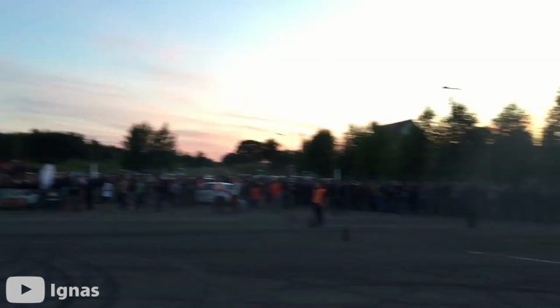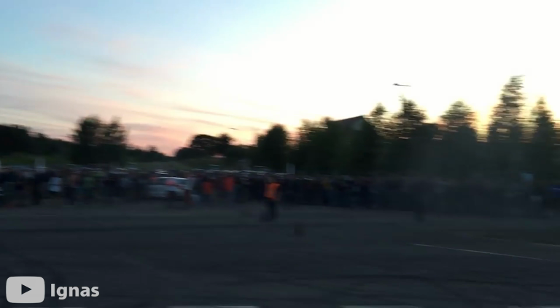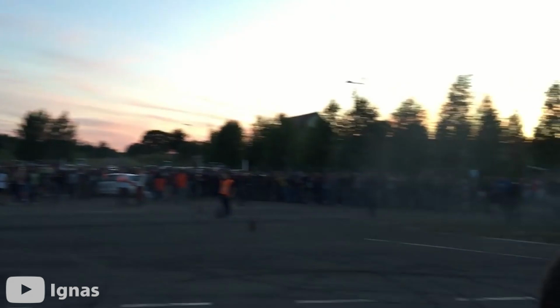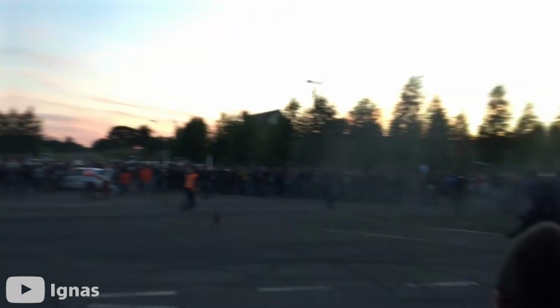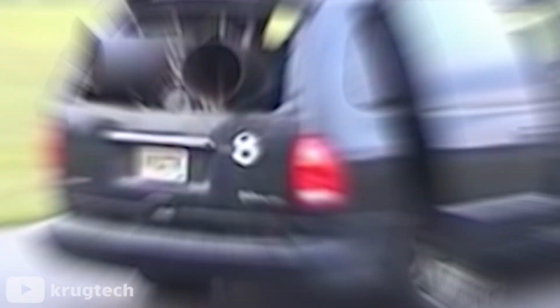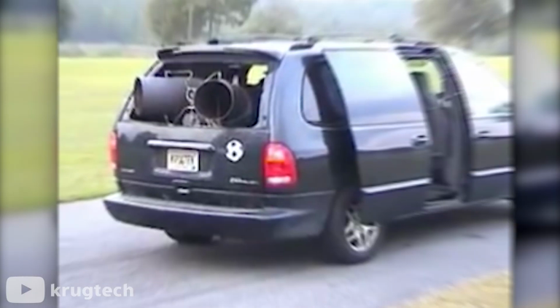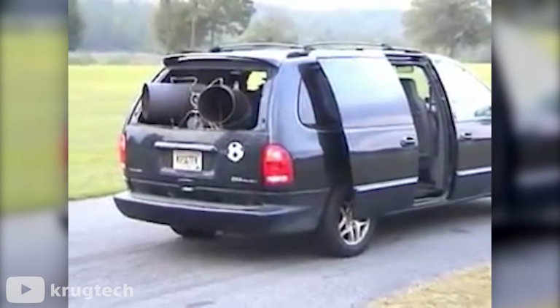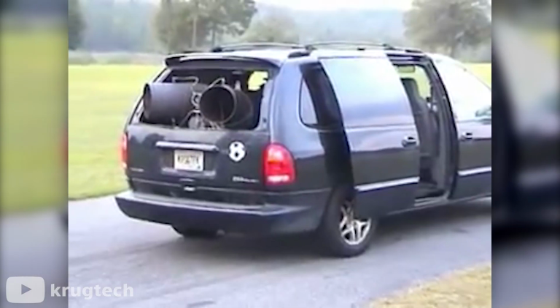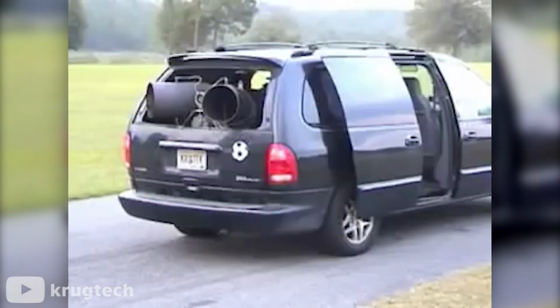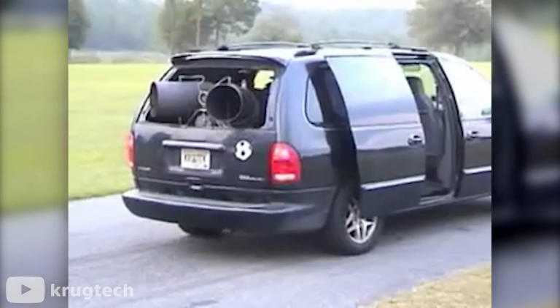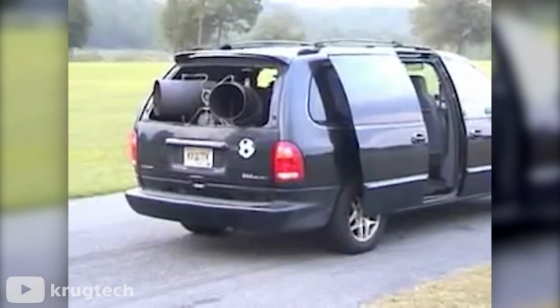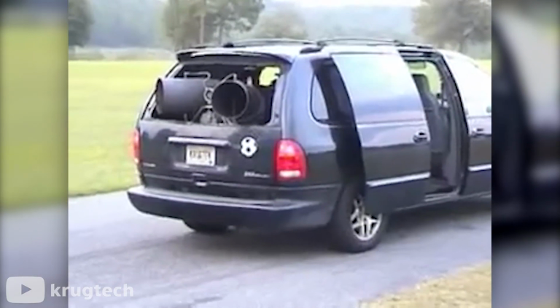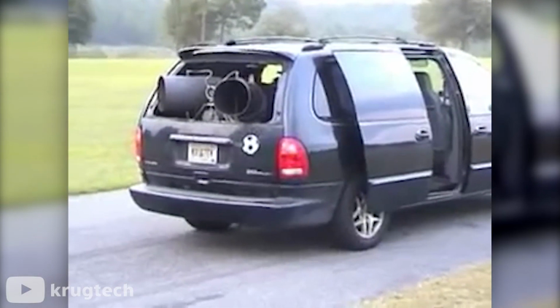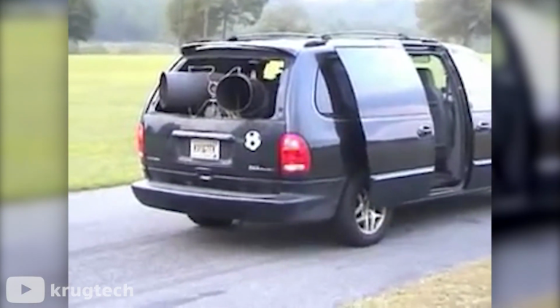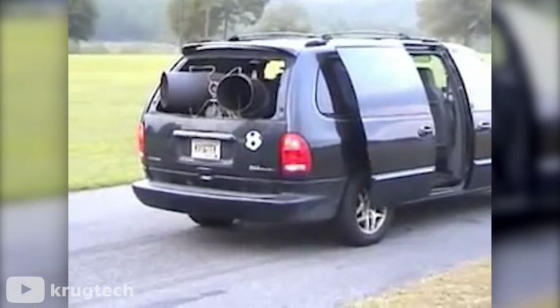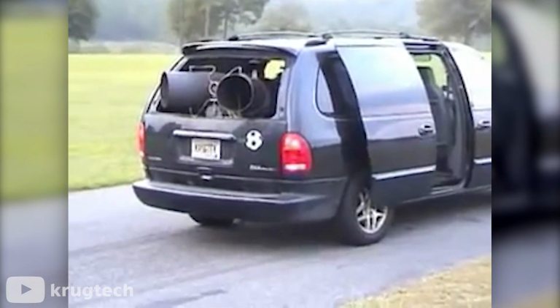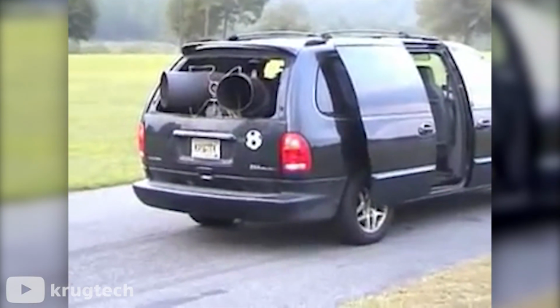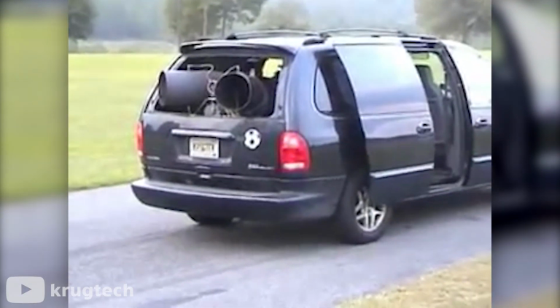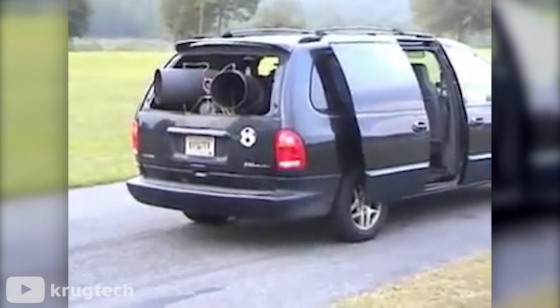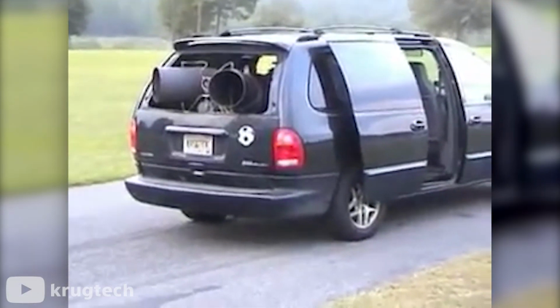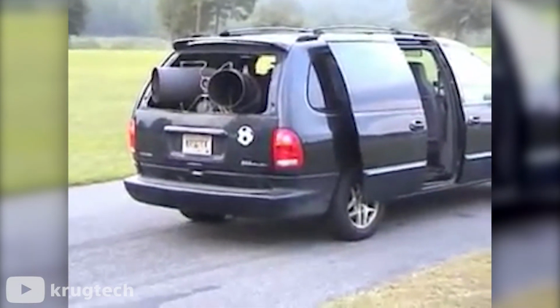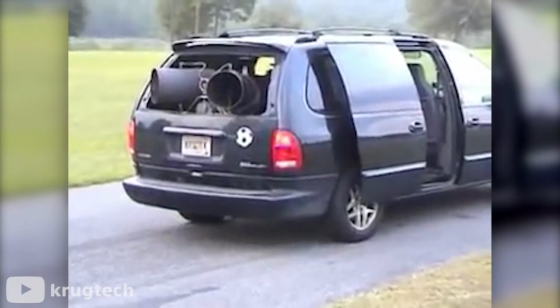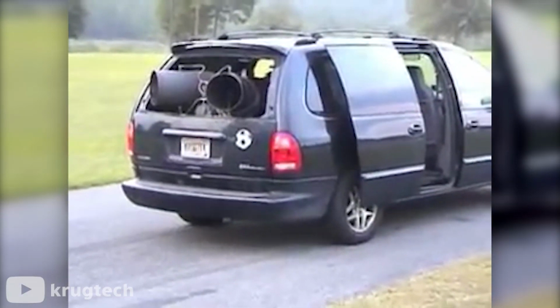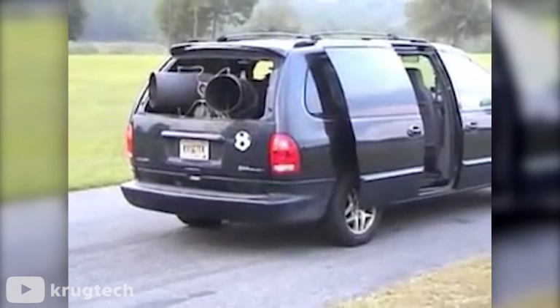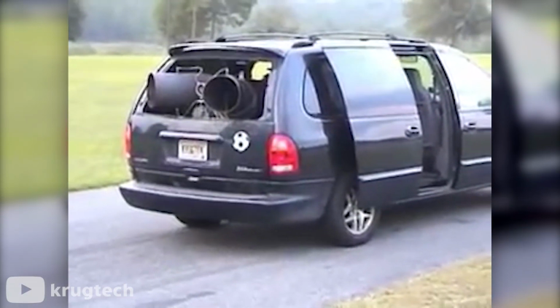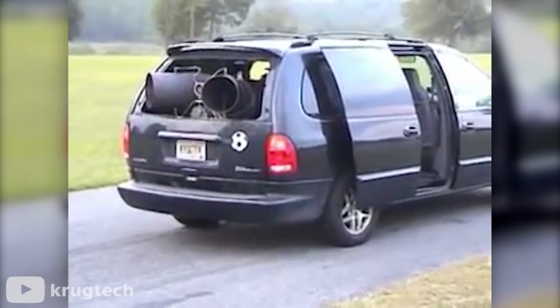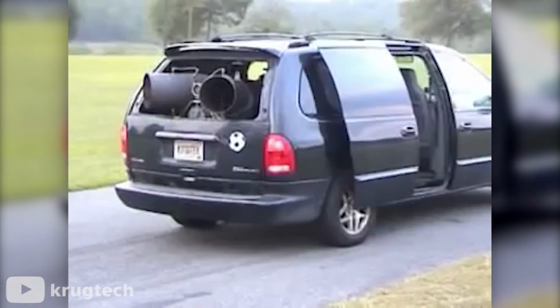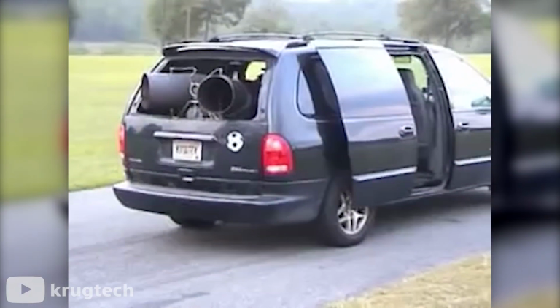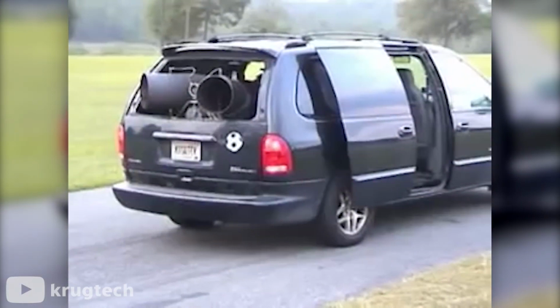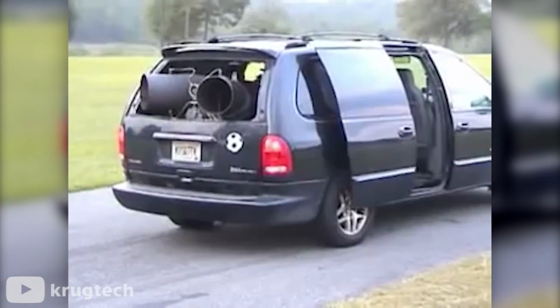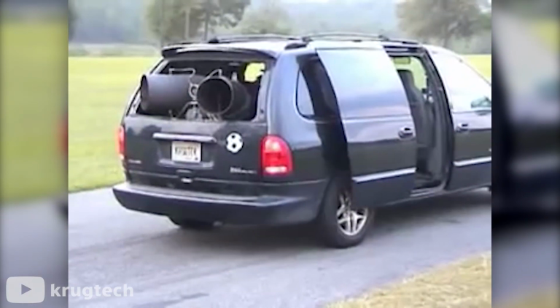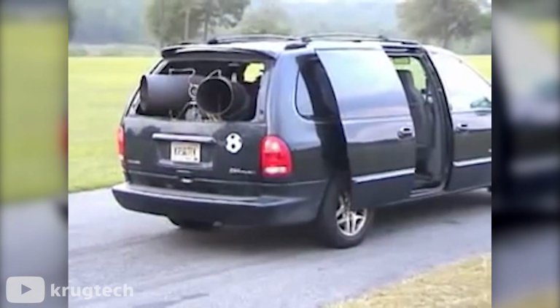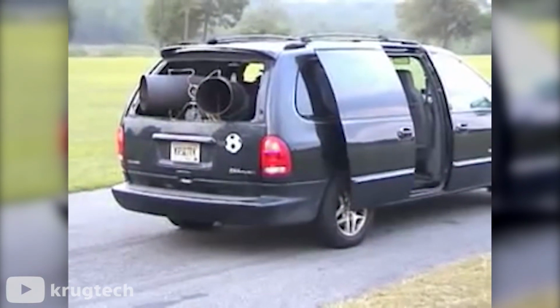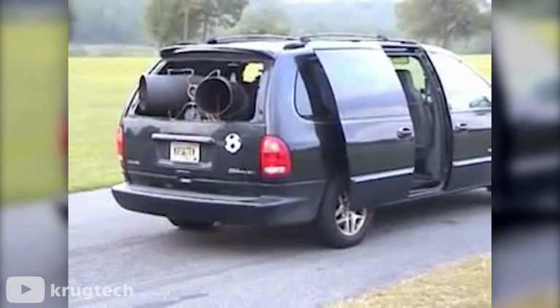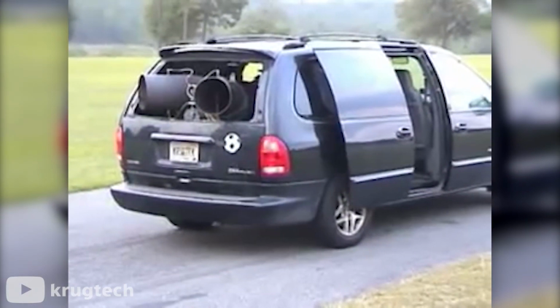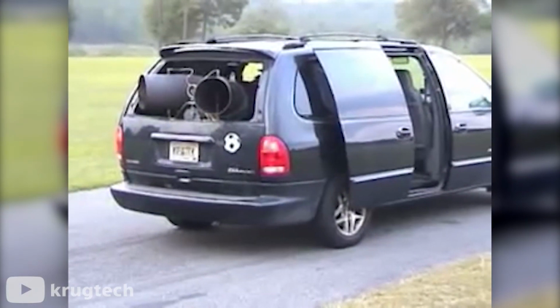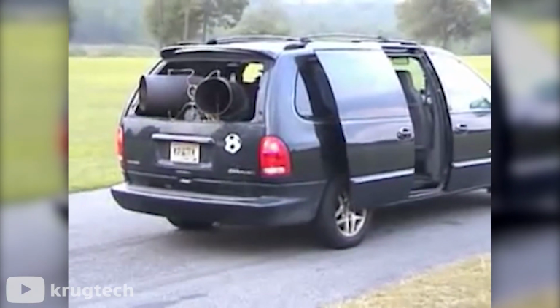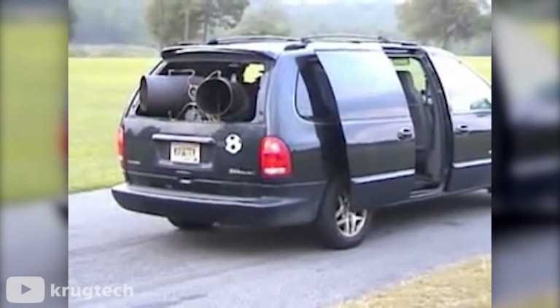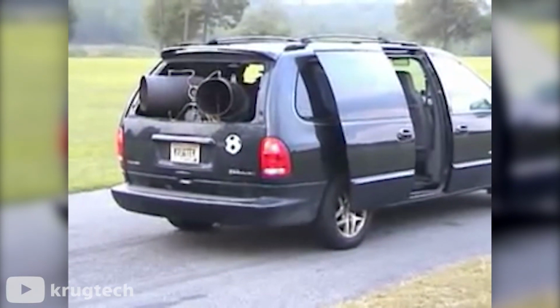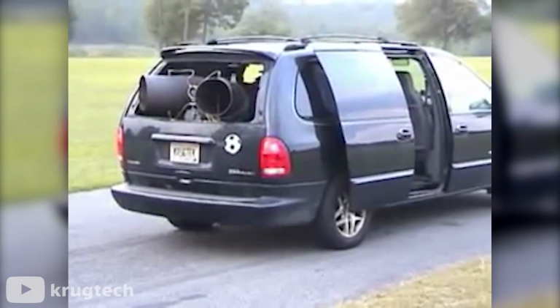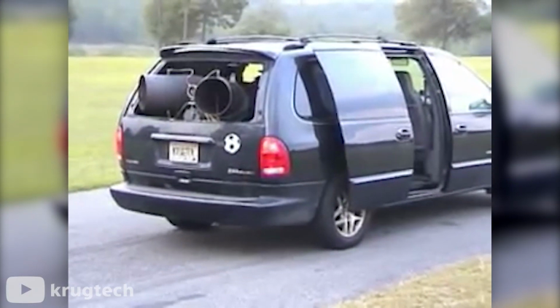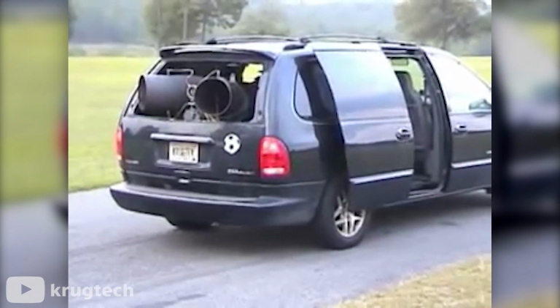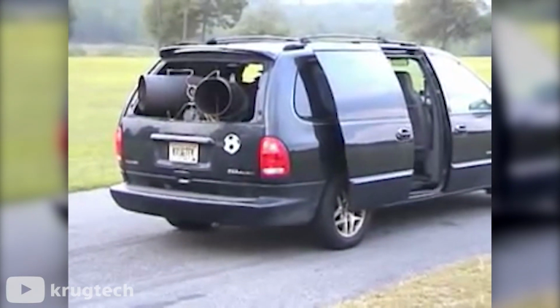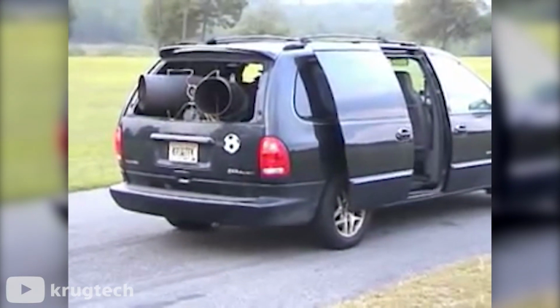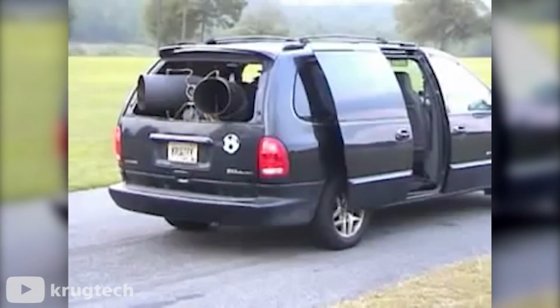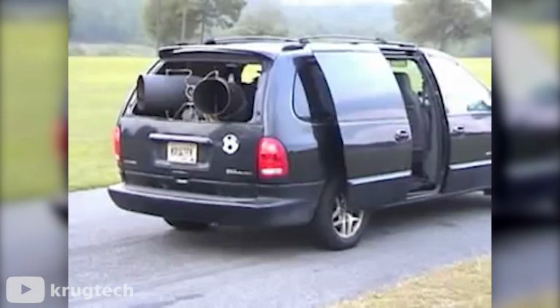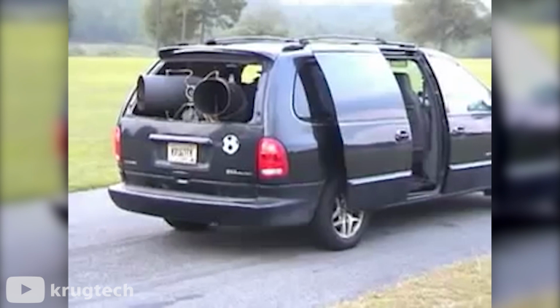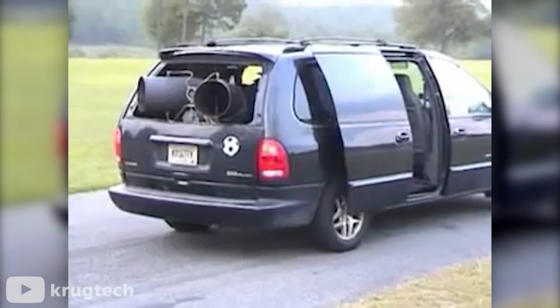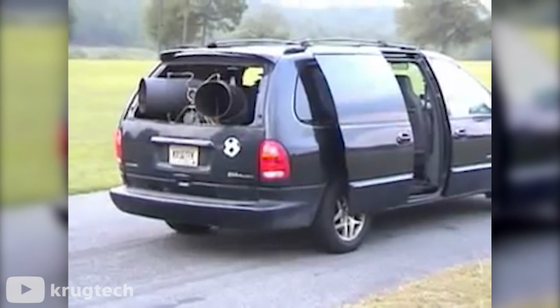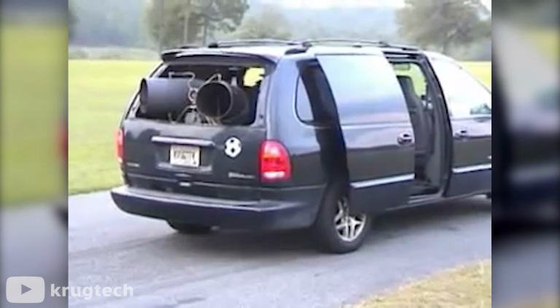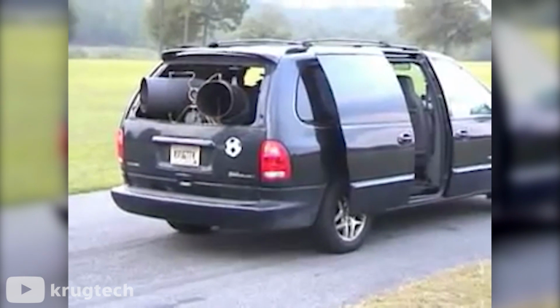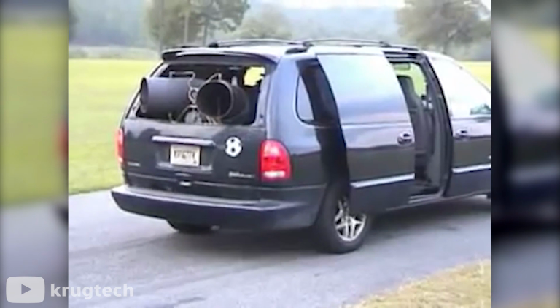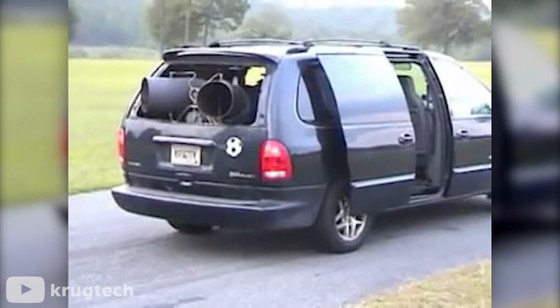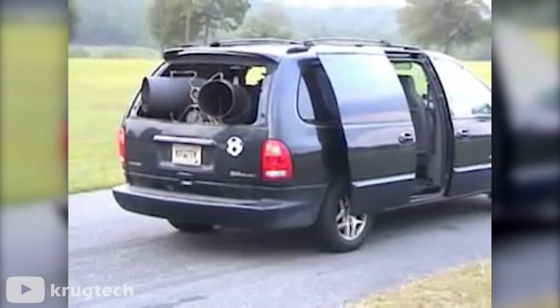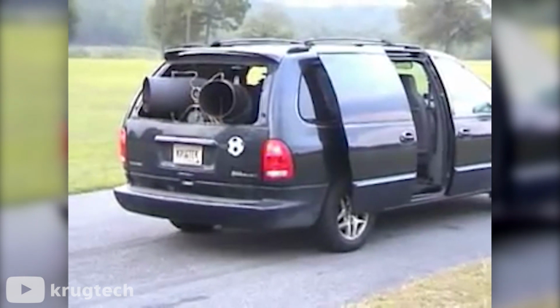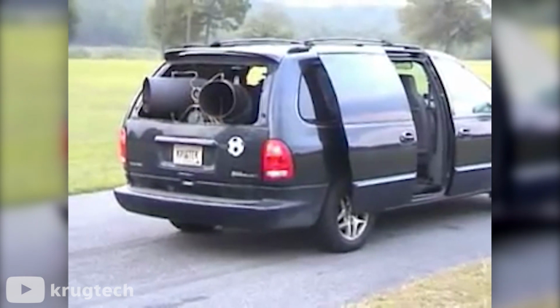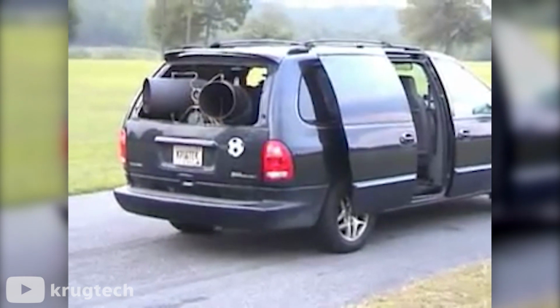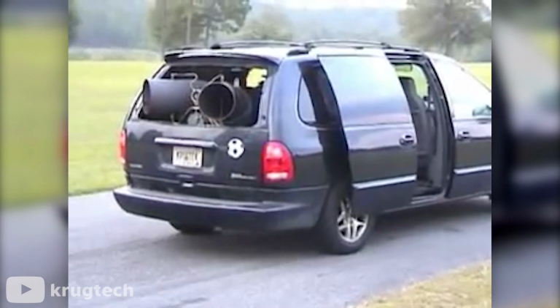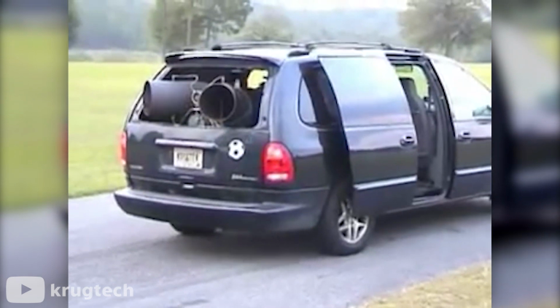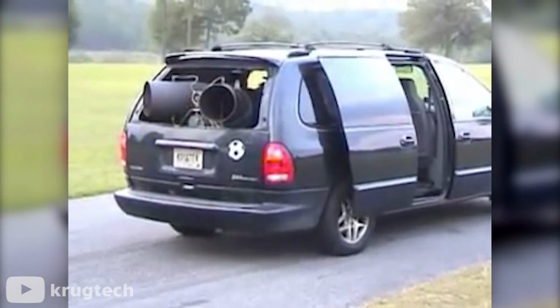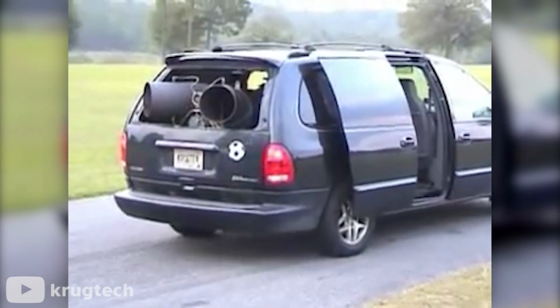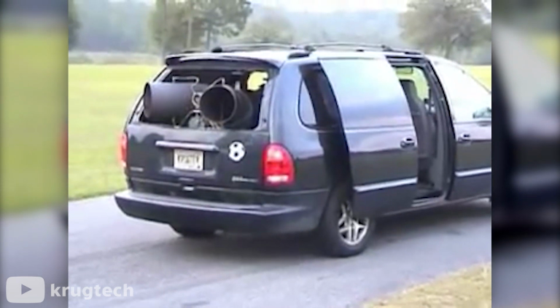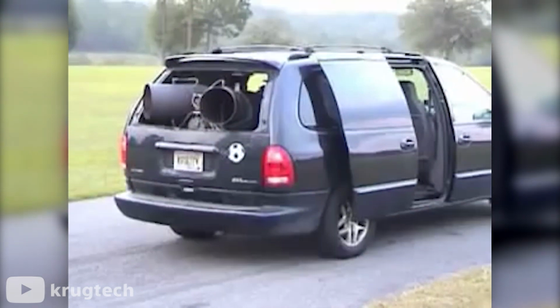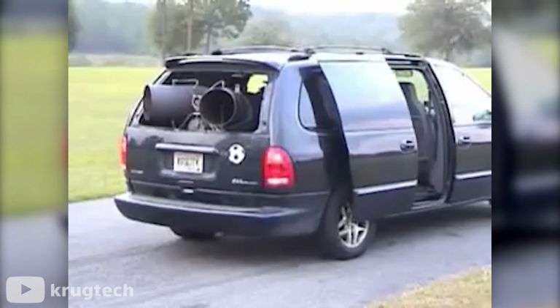I'm not actually sure why they did this, but they put a gas turbine helicopter engine in this minivan.